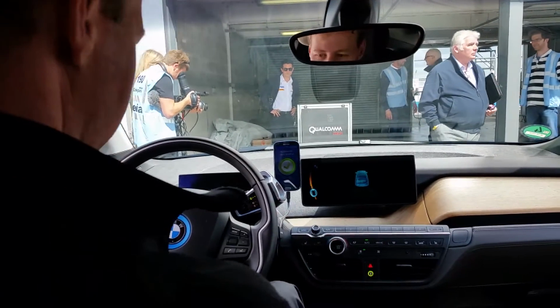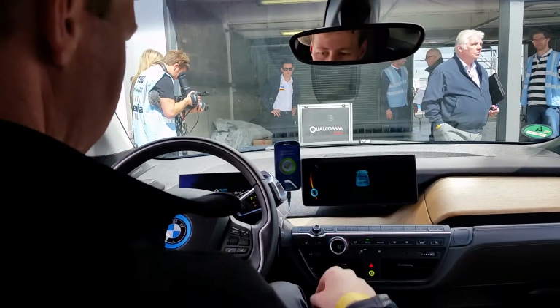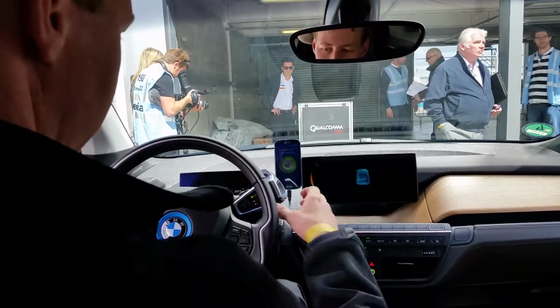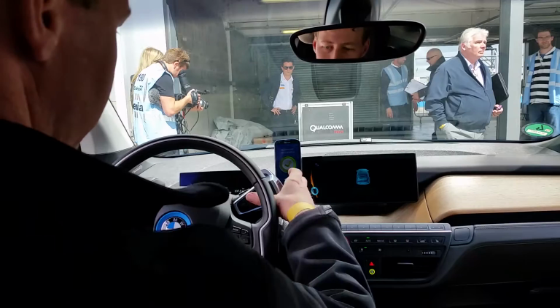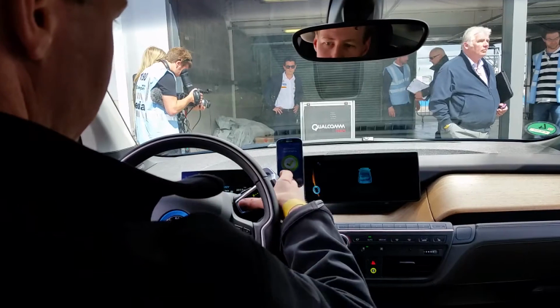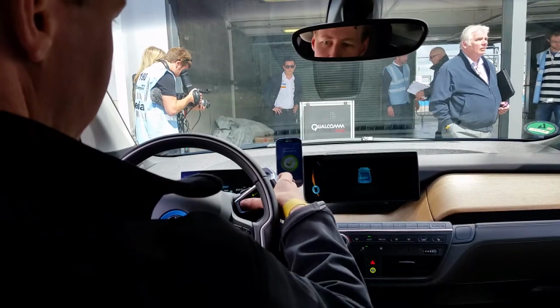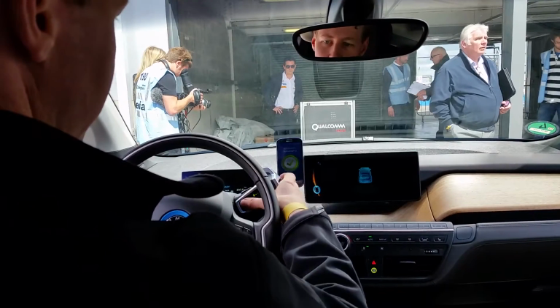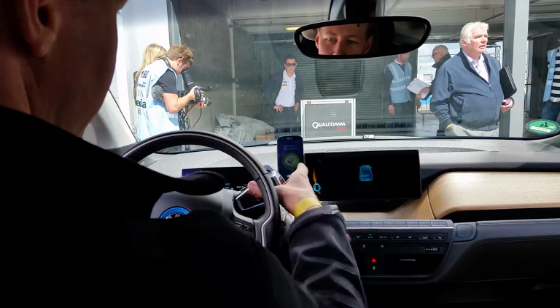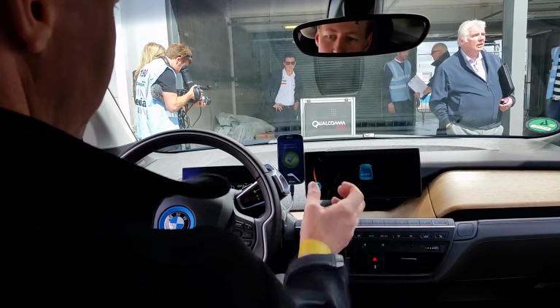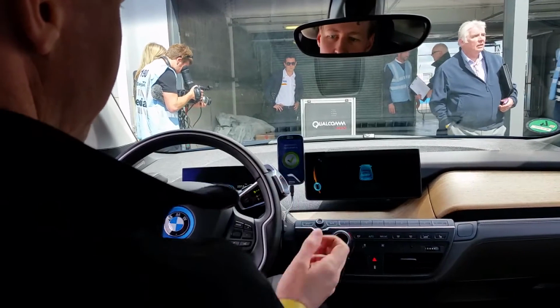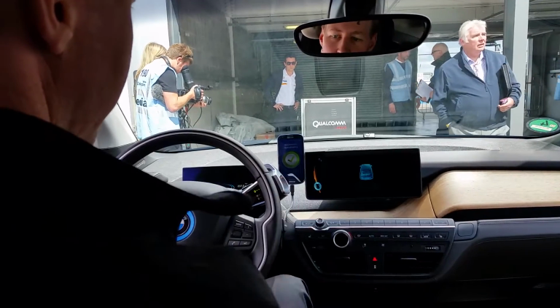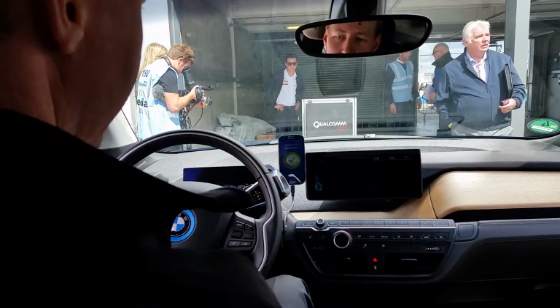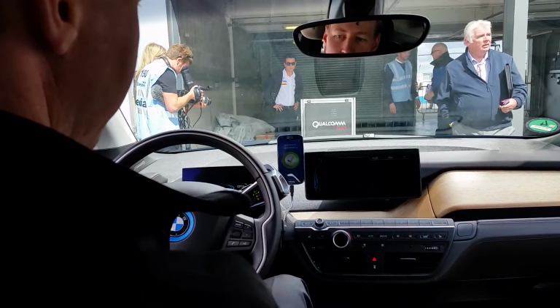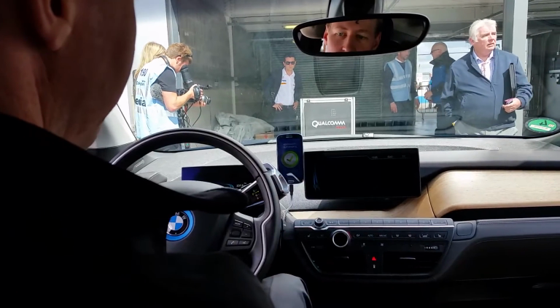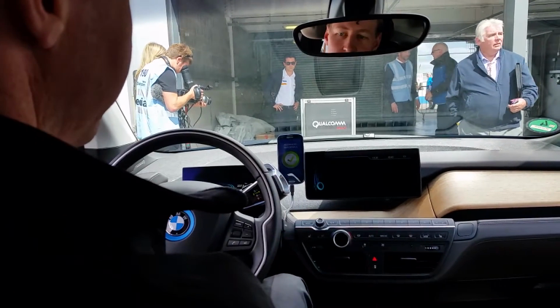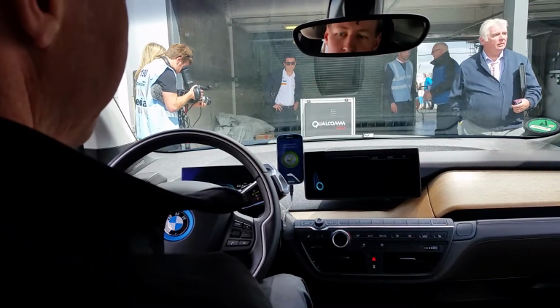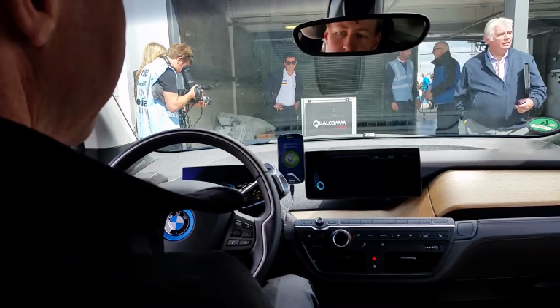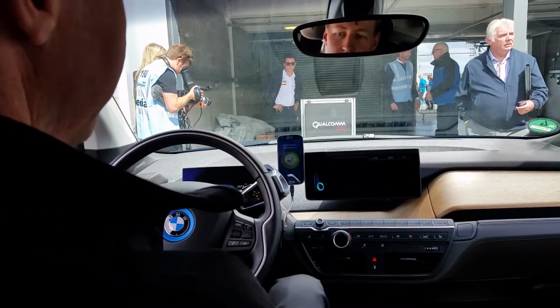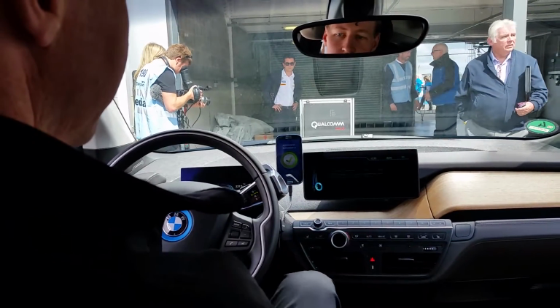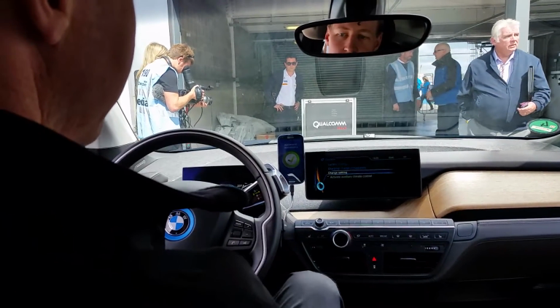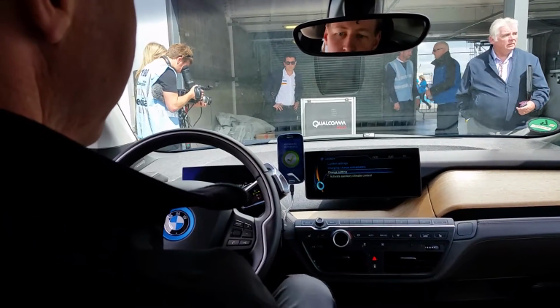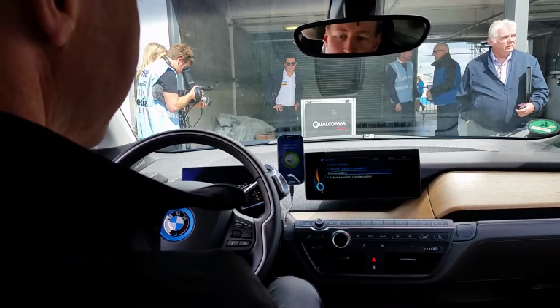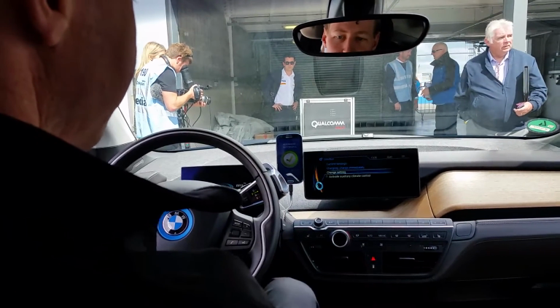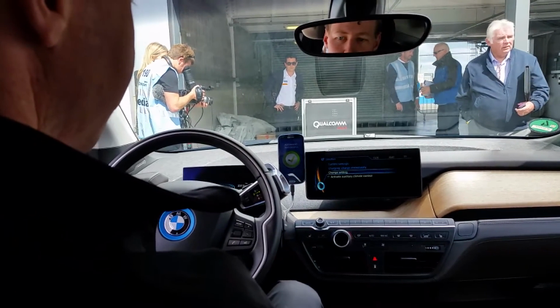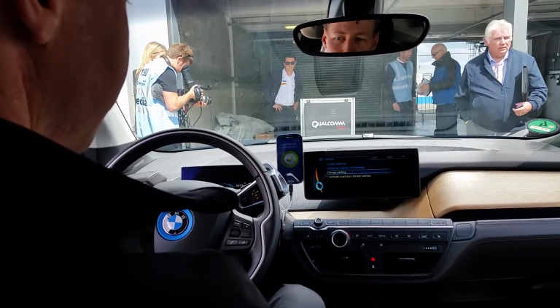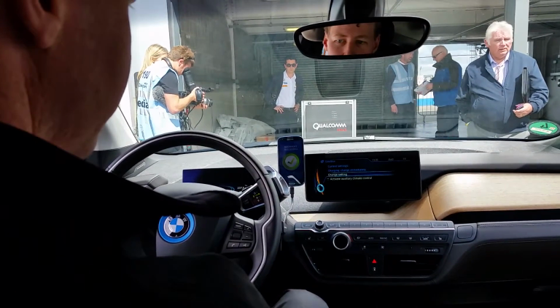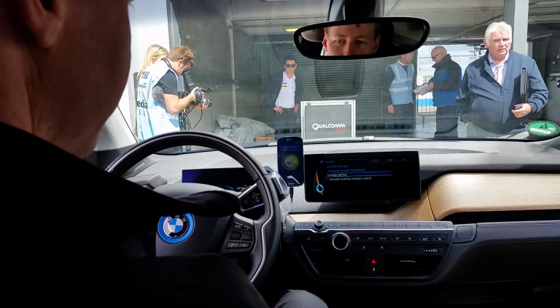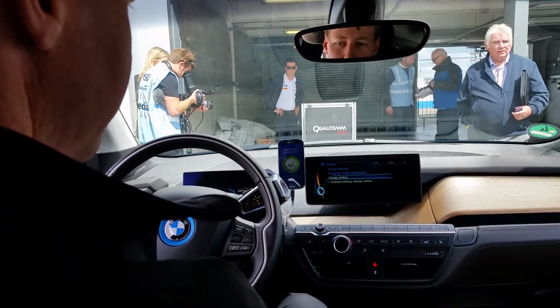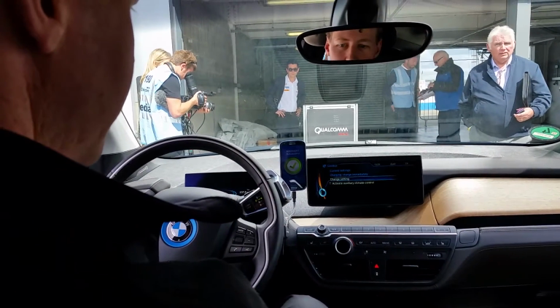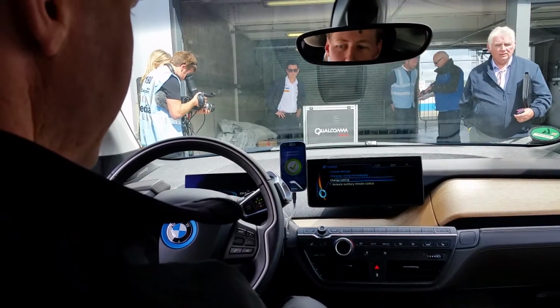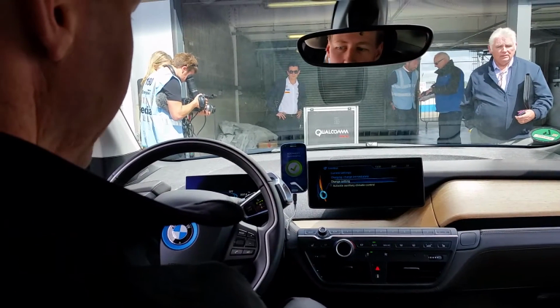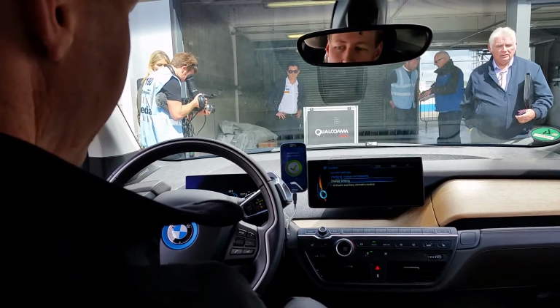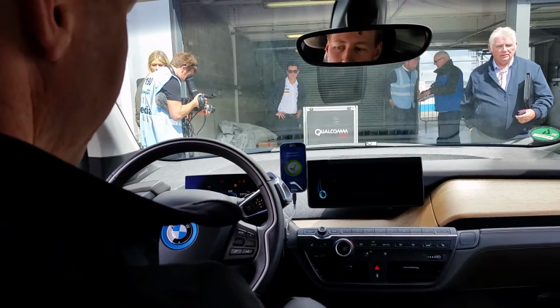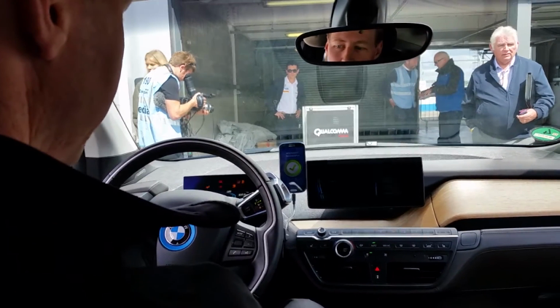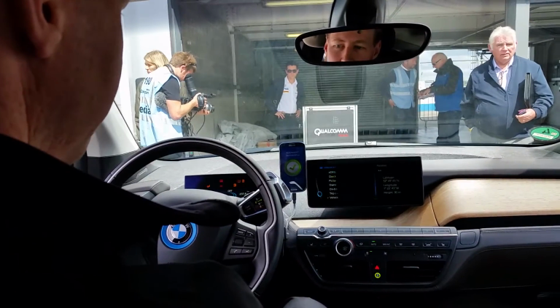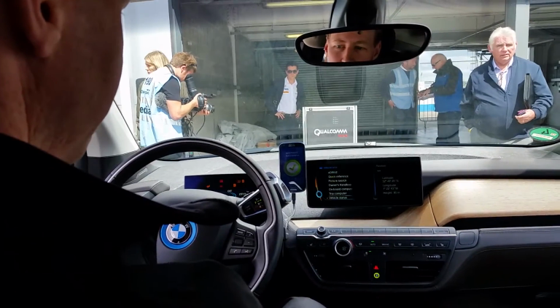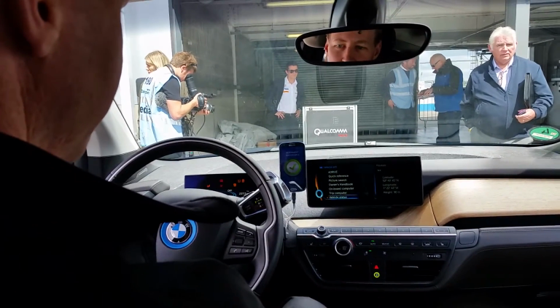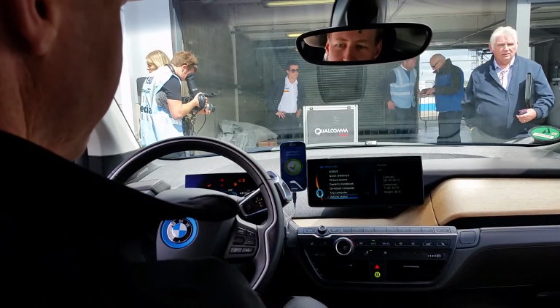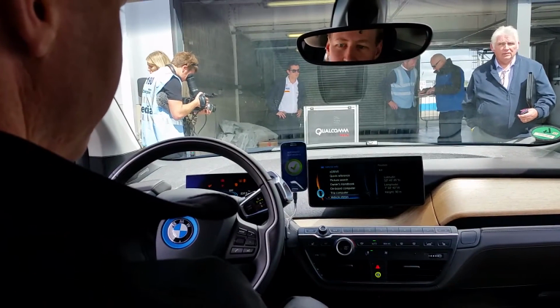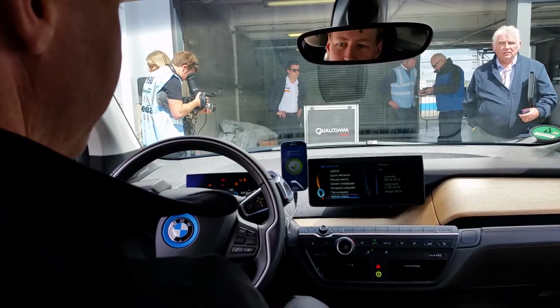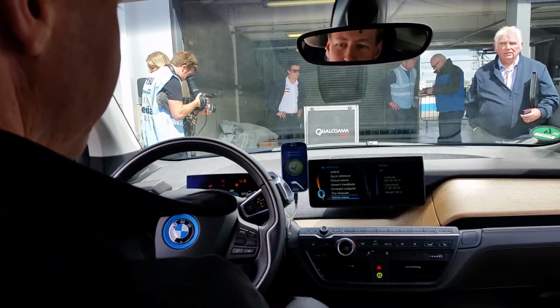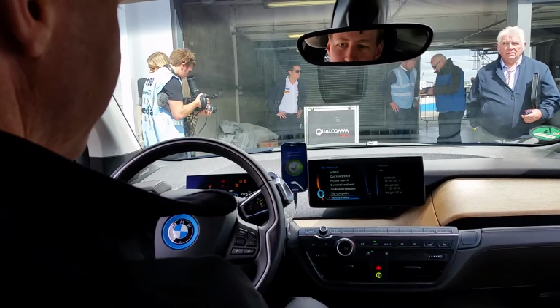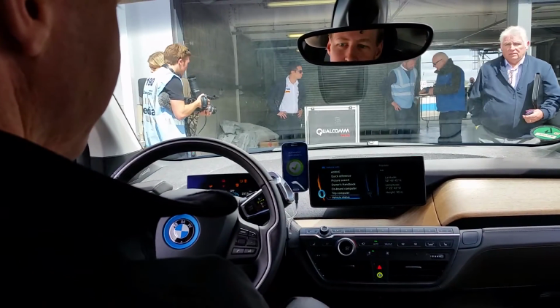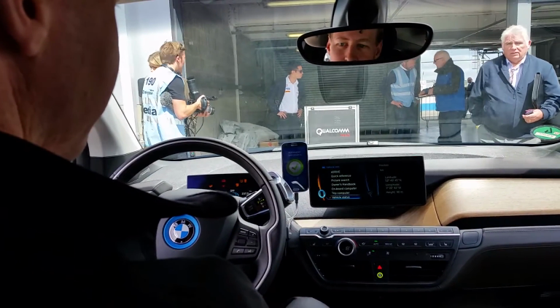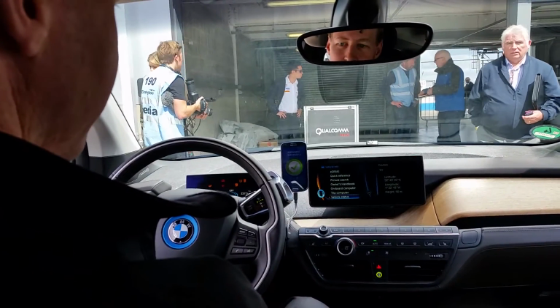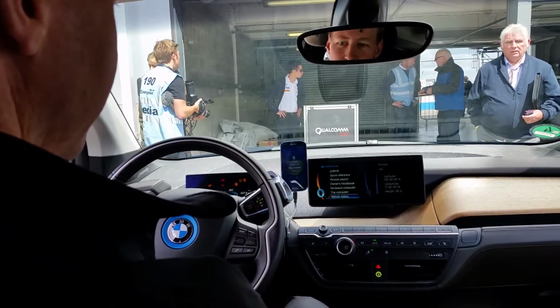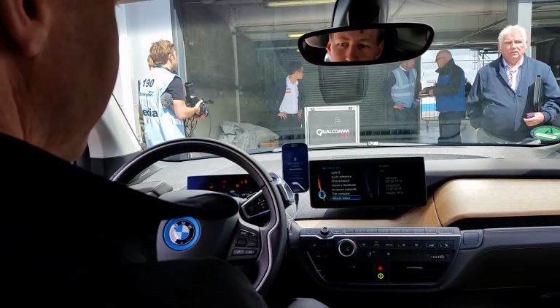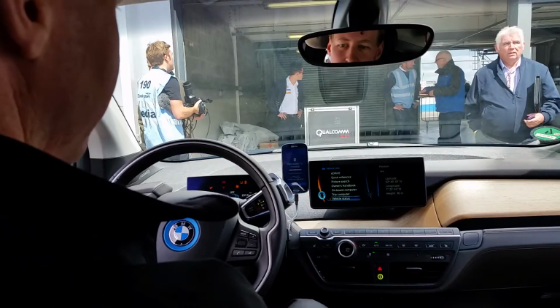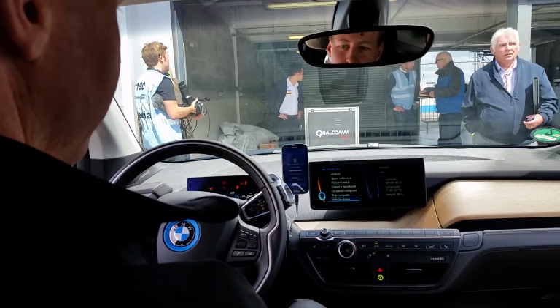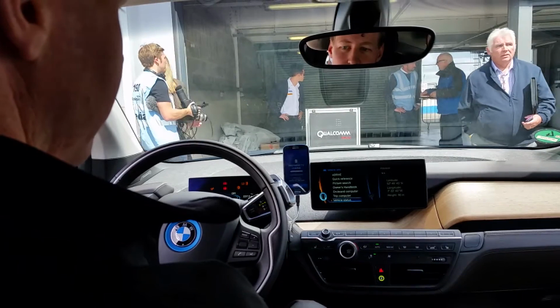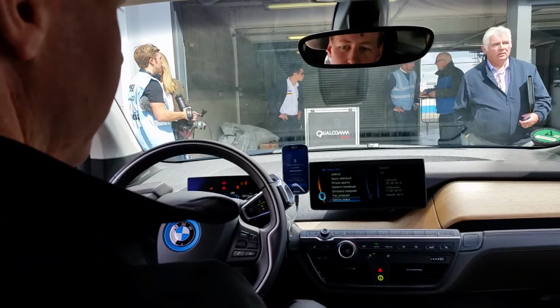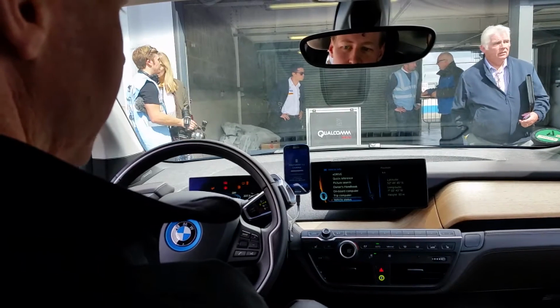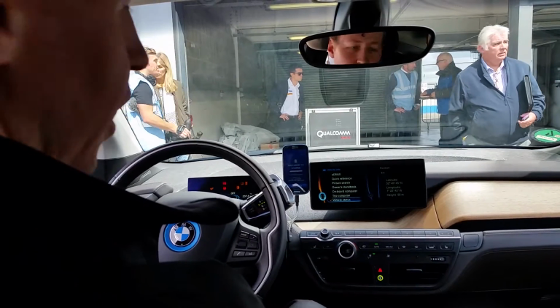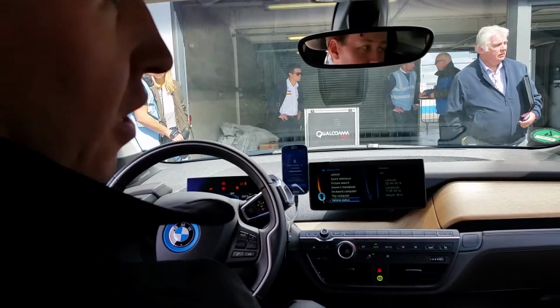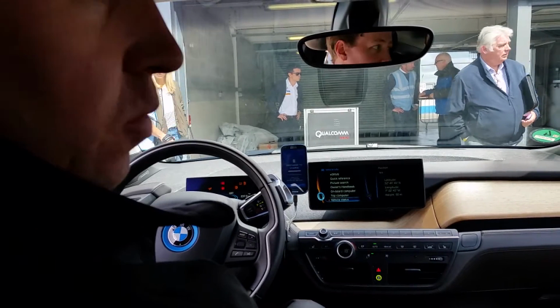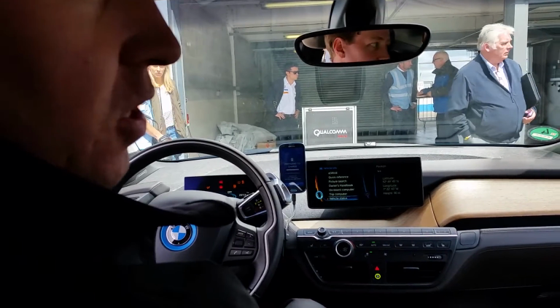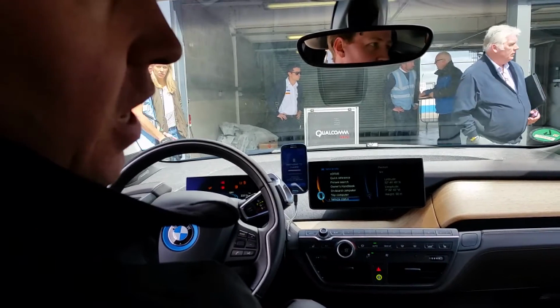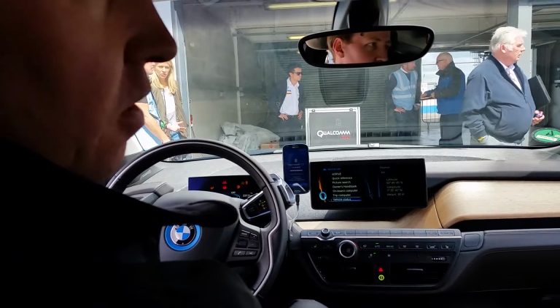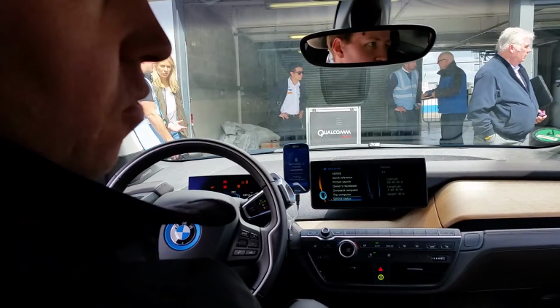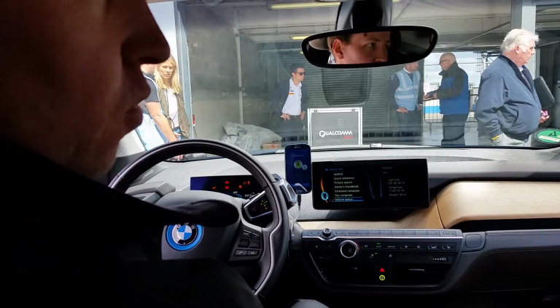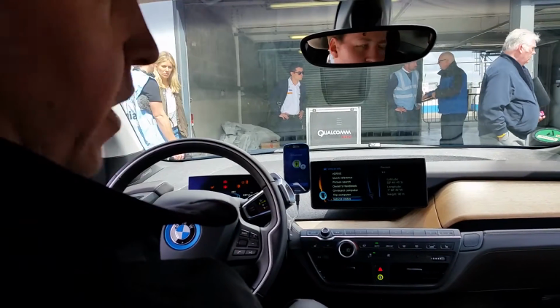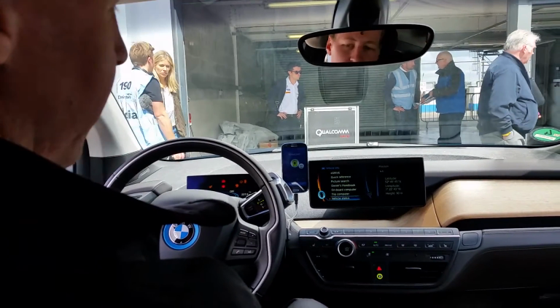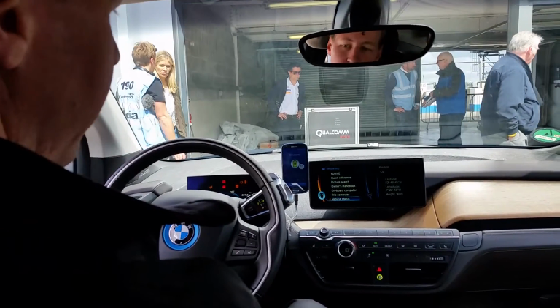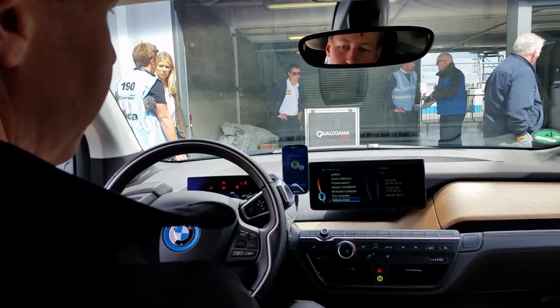Then we turn the car off, and the charge will start automatically.